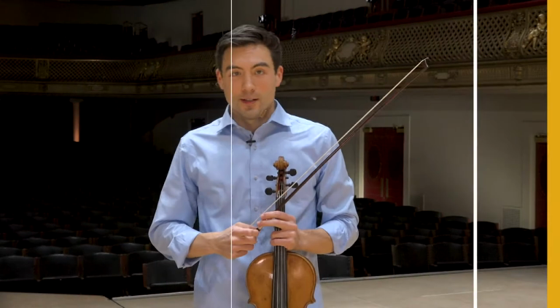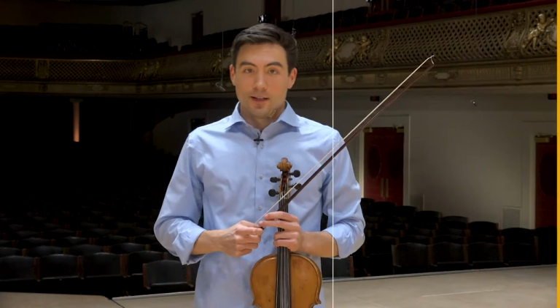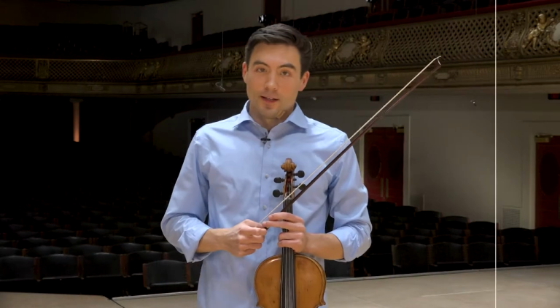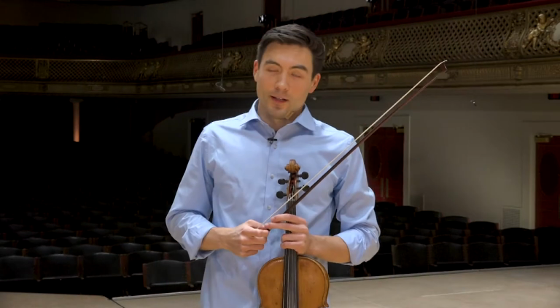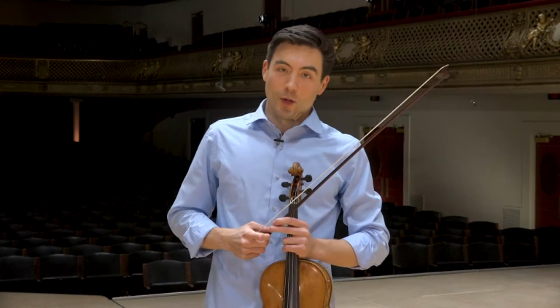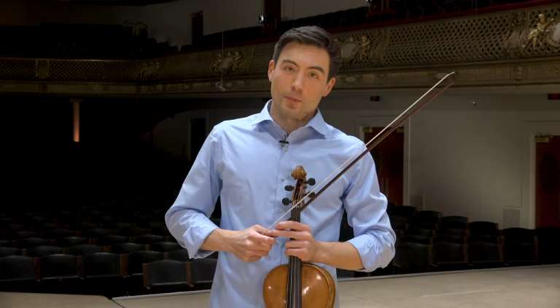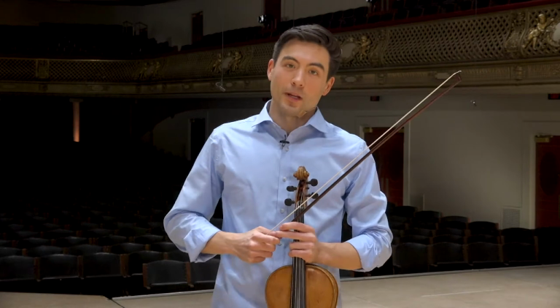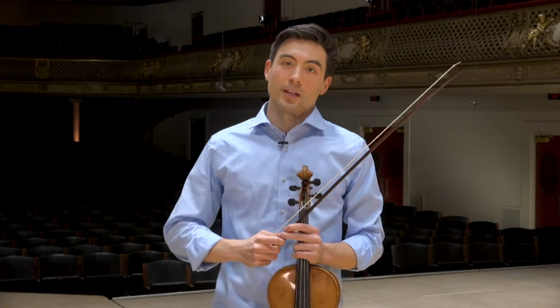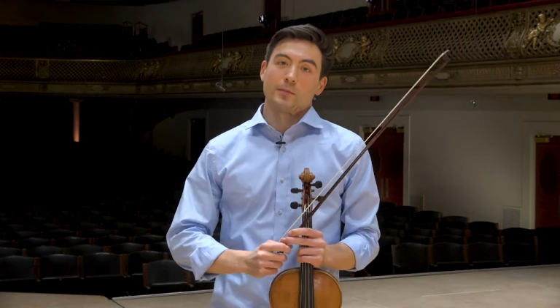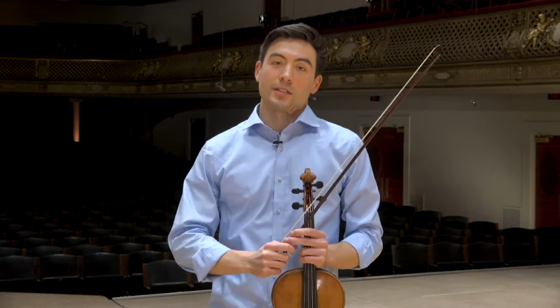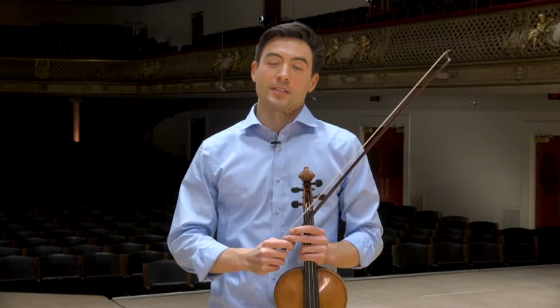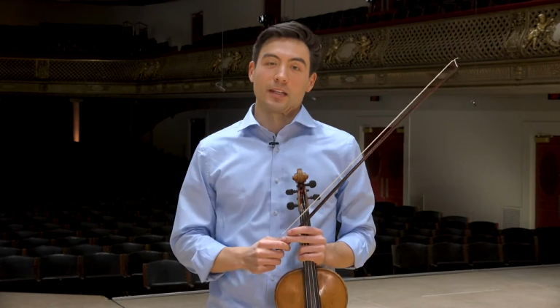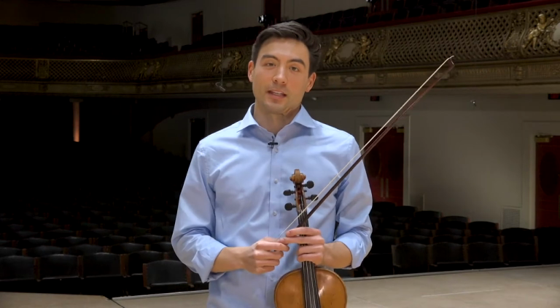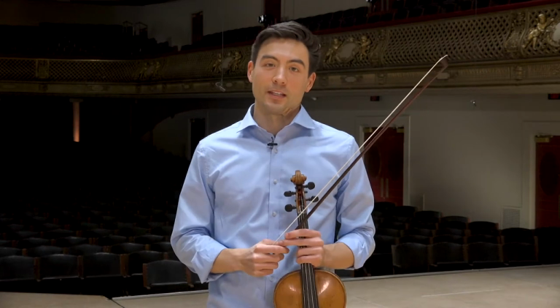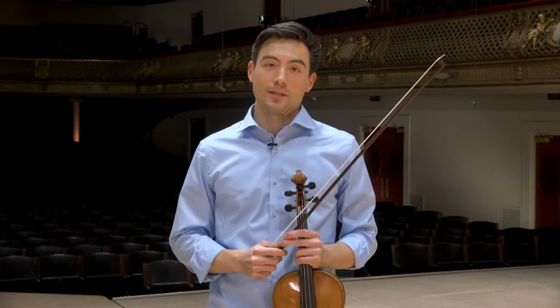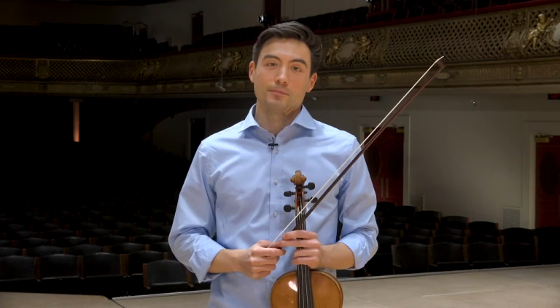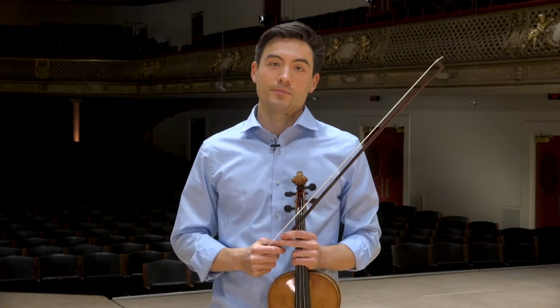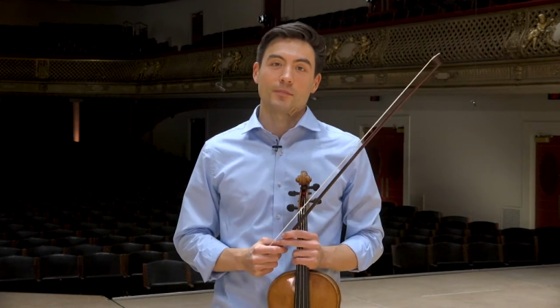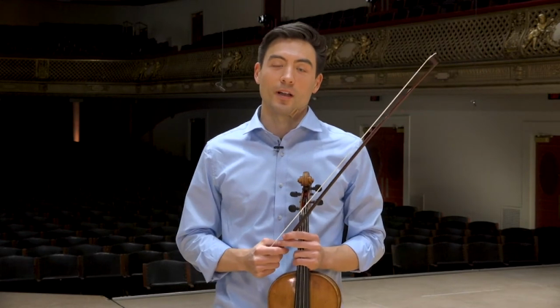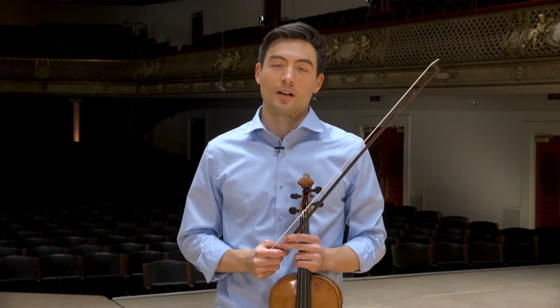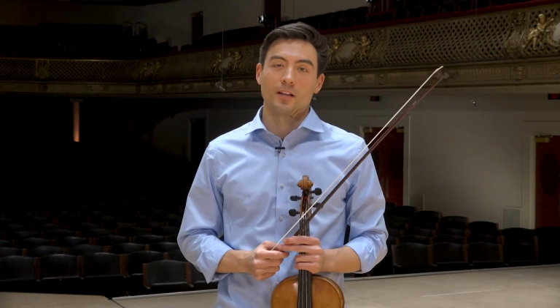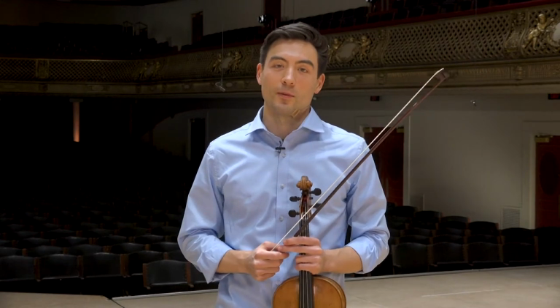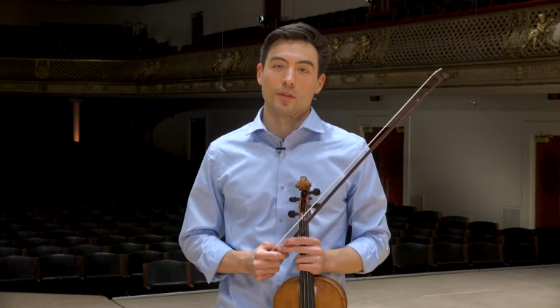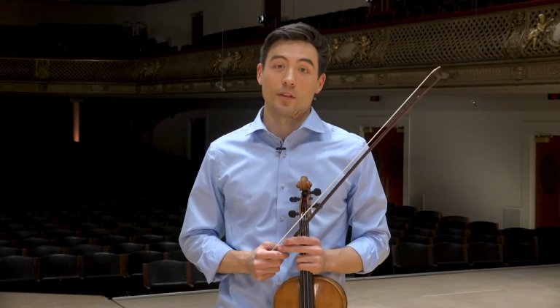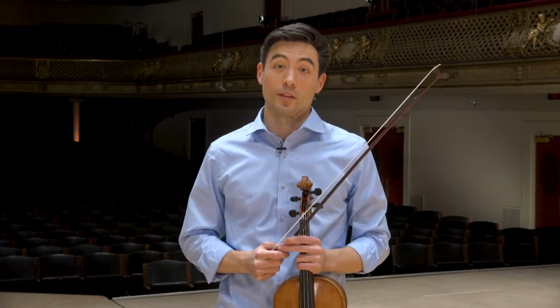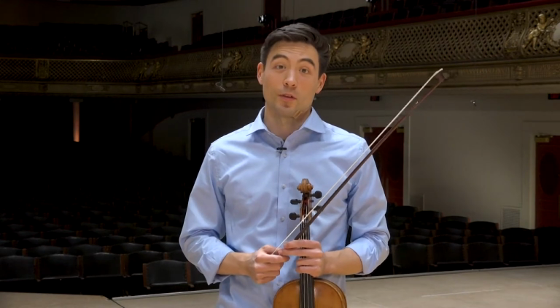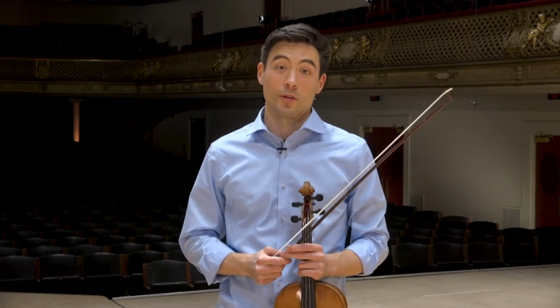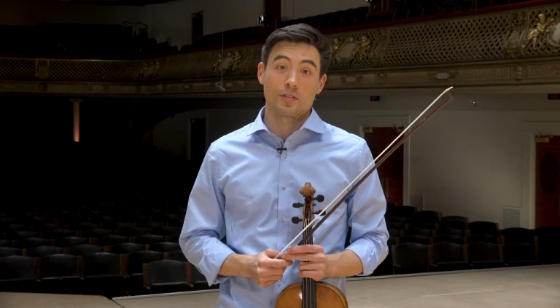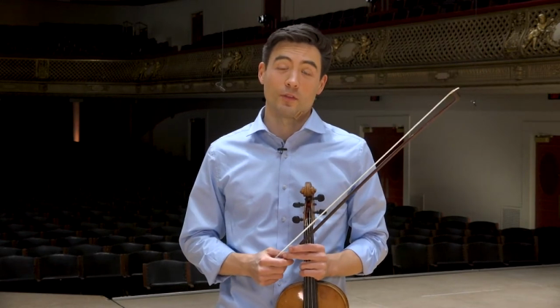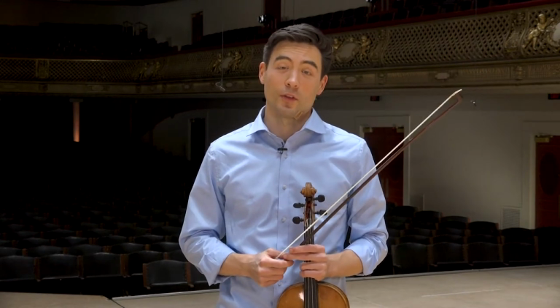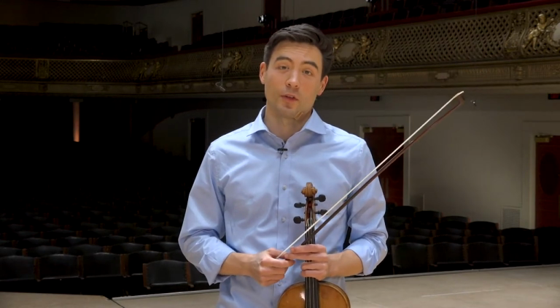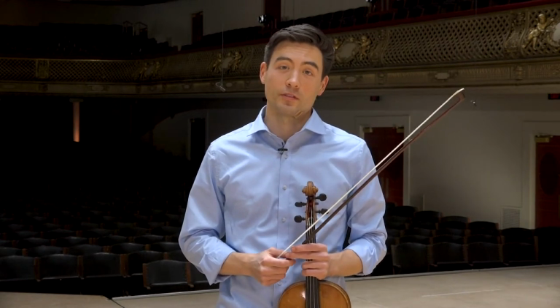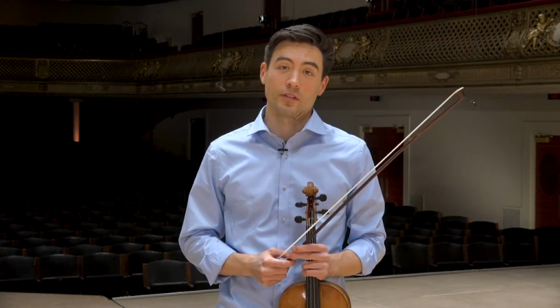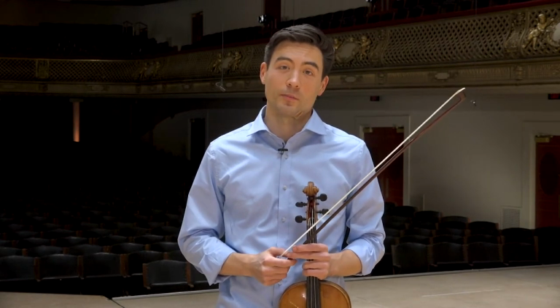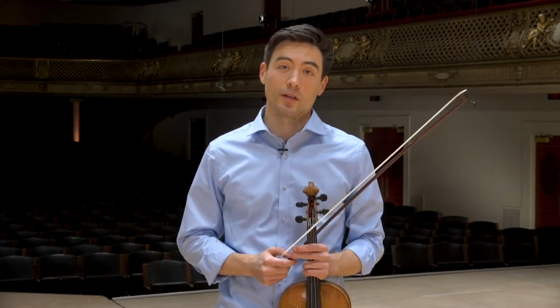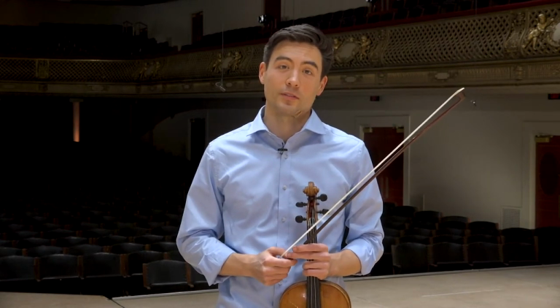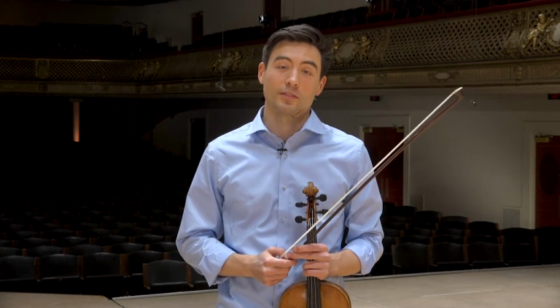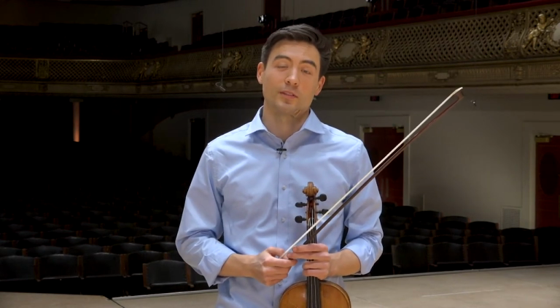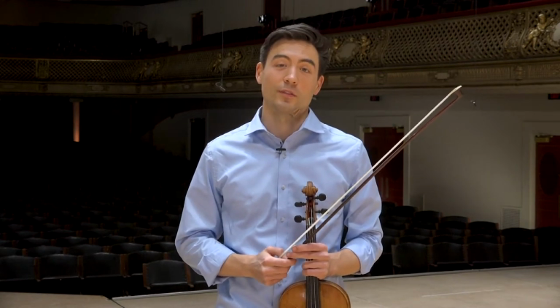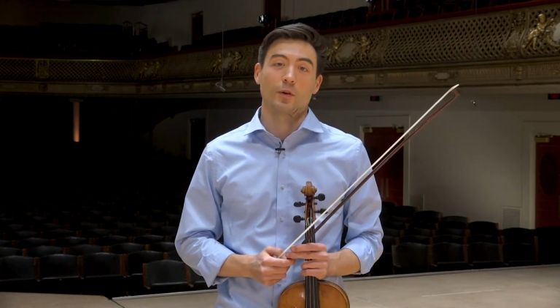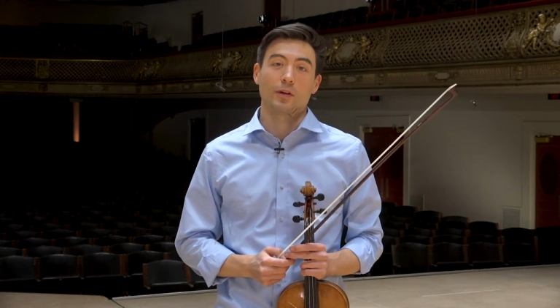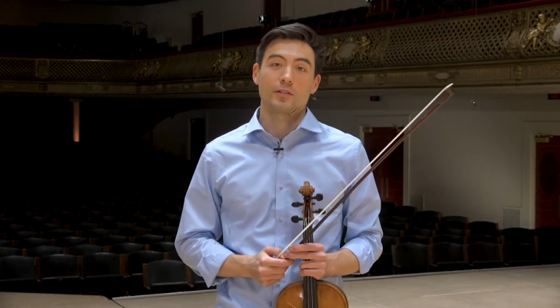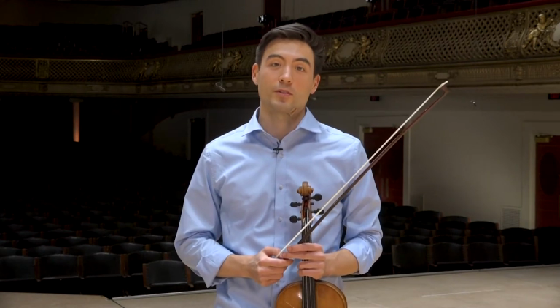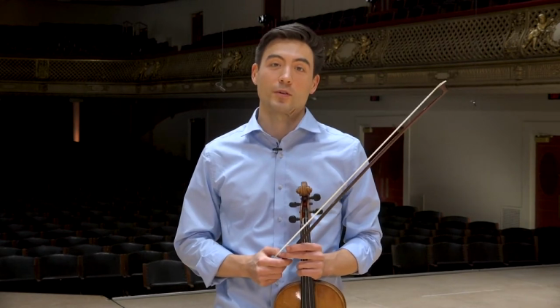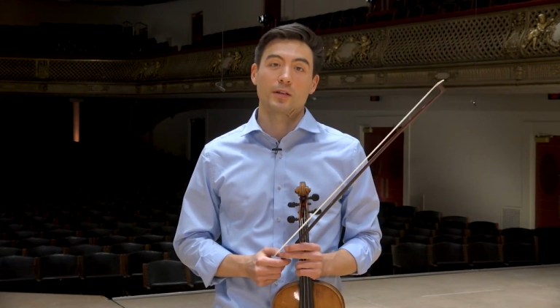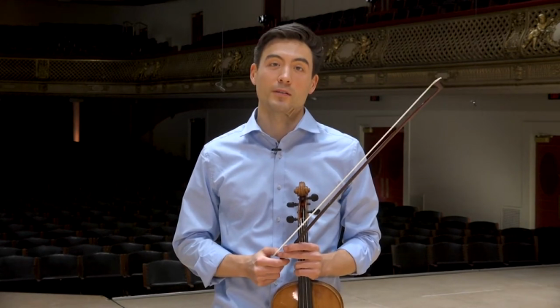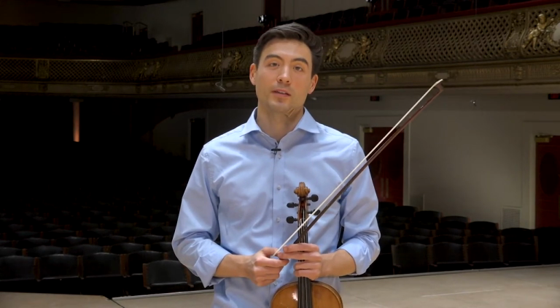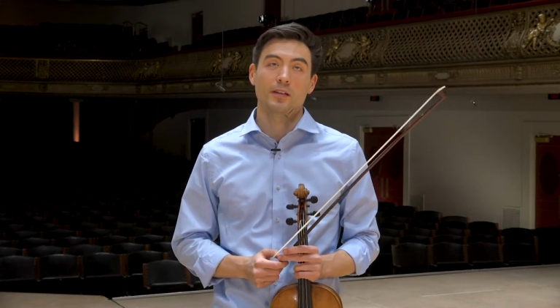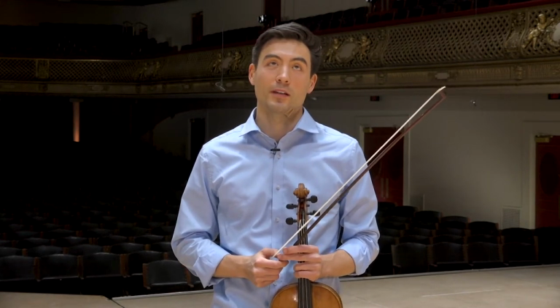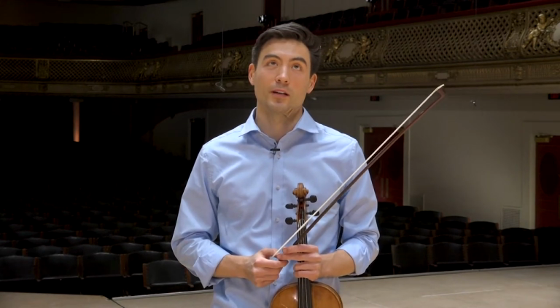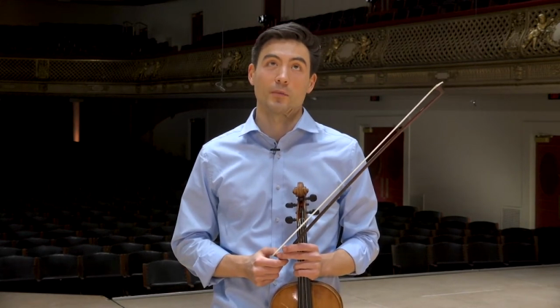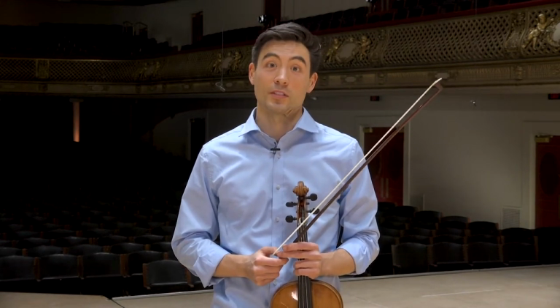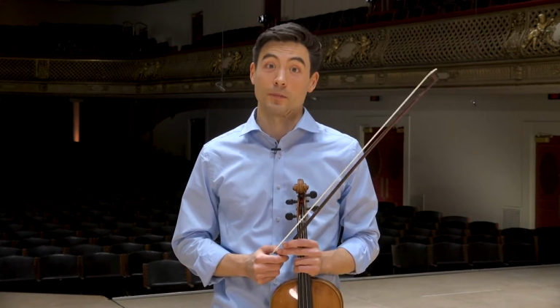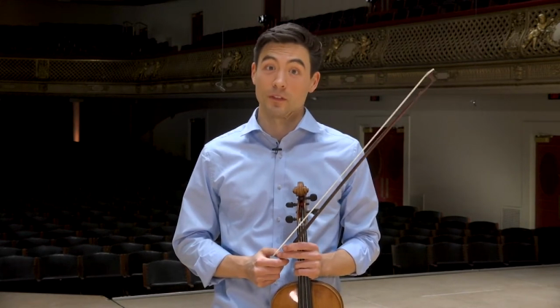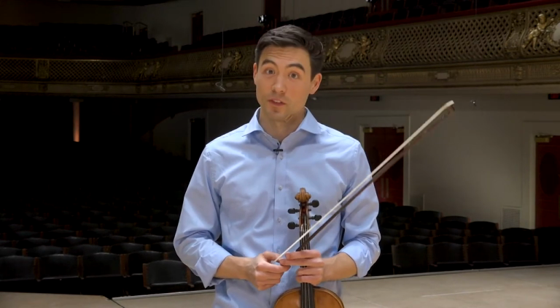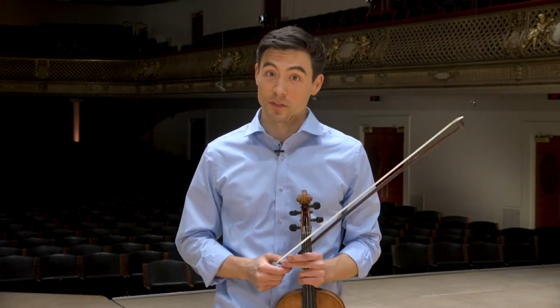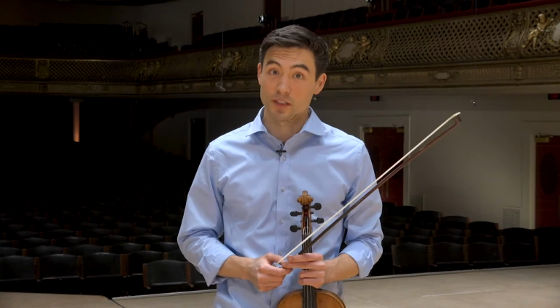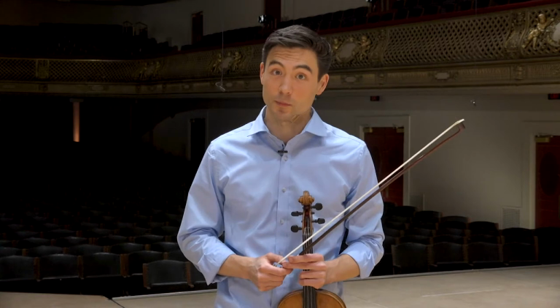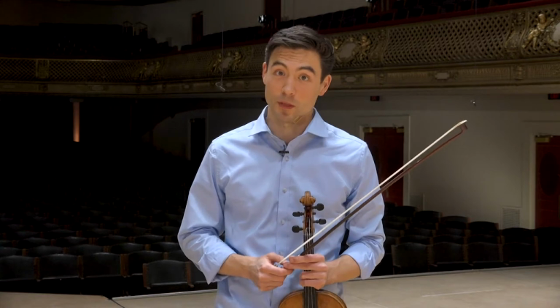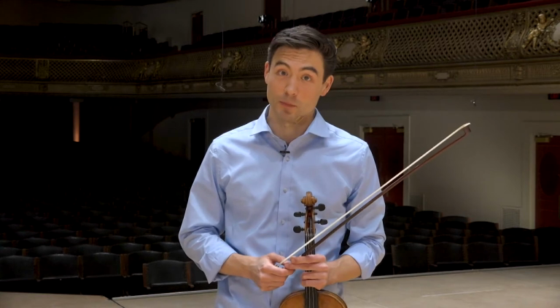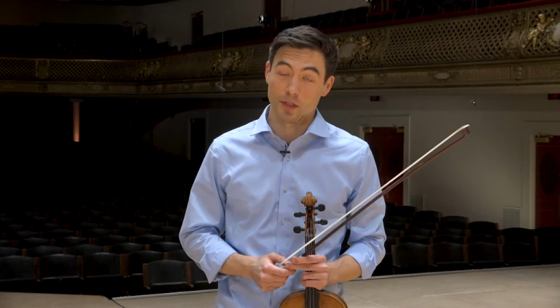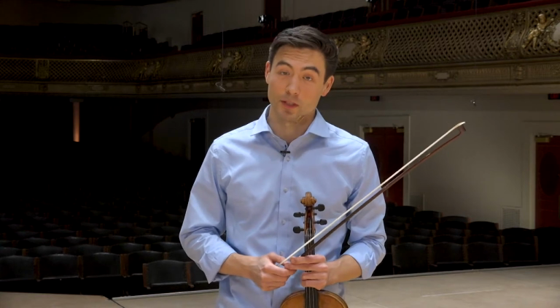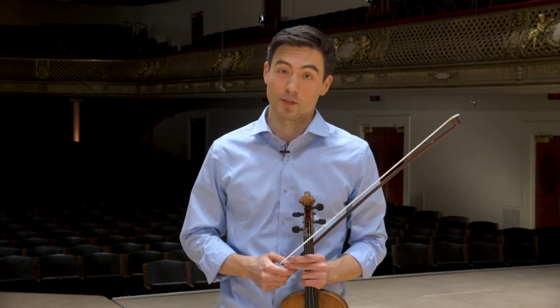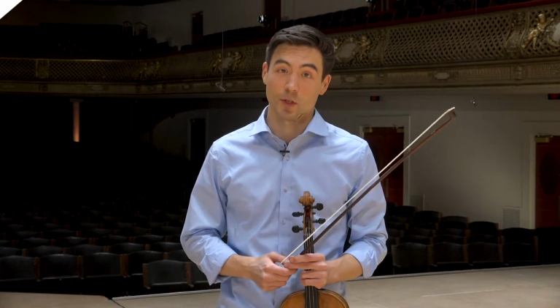Hello, my name is Danny Kim. I am the third chair violist of the Boston Symphony Orchestra. This is my fifth season with the BSO.